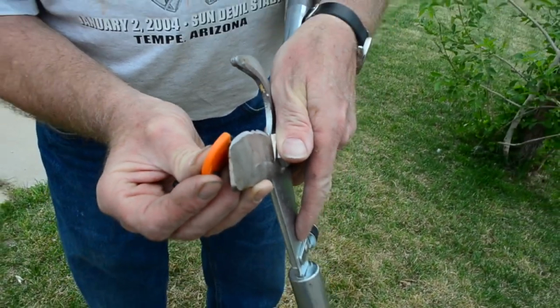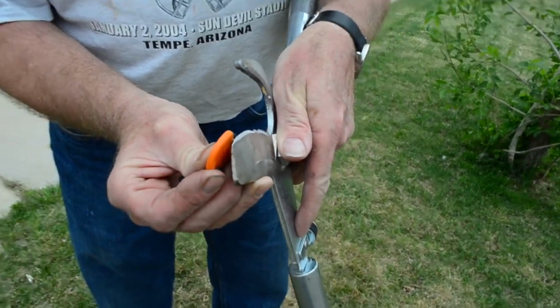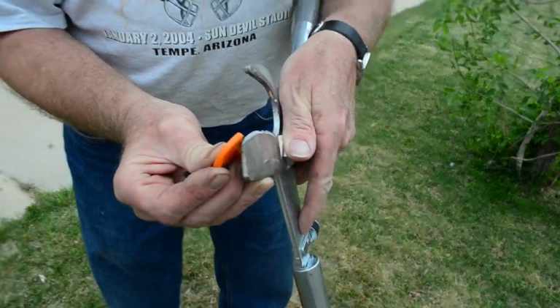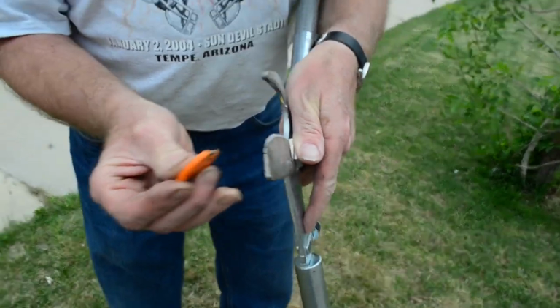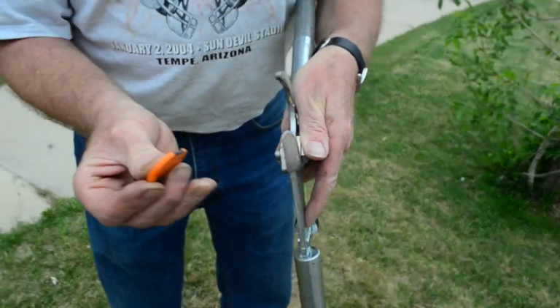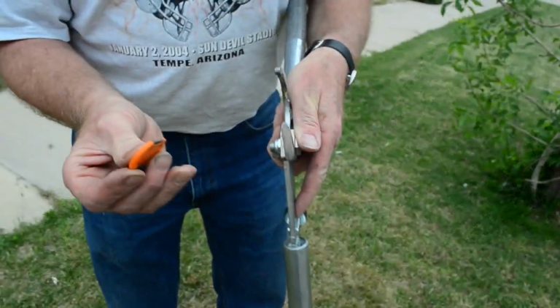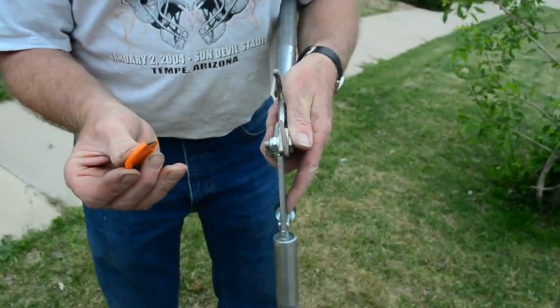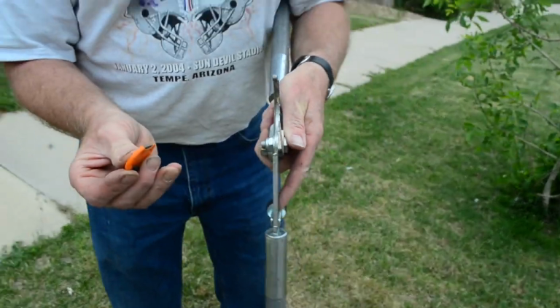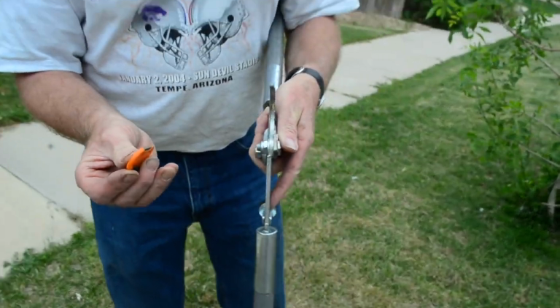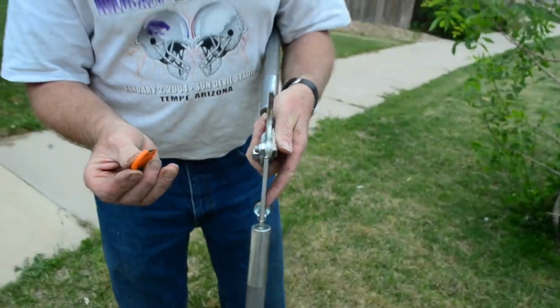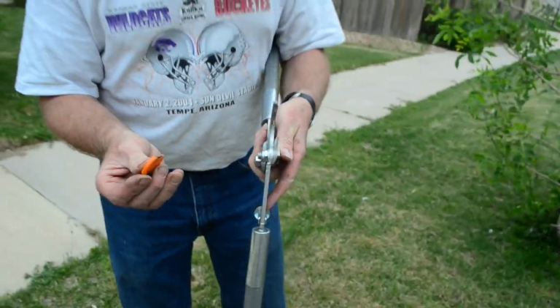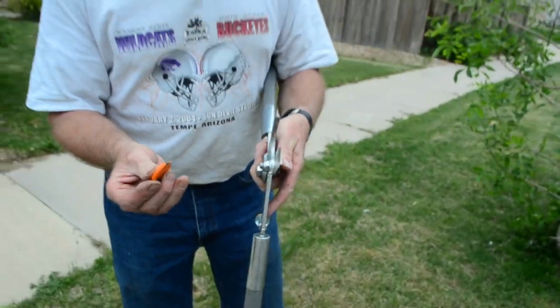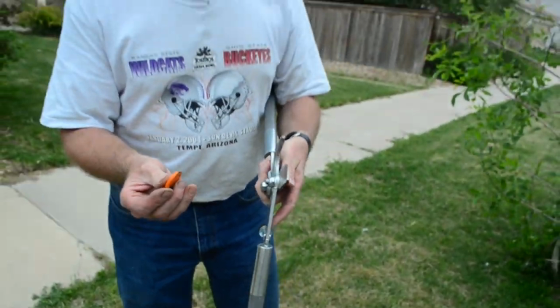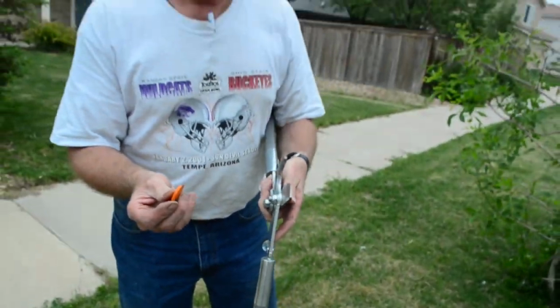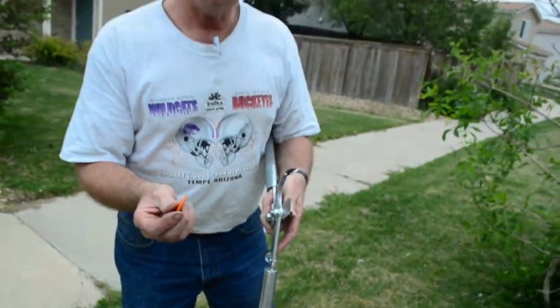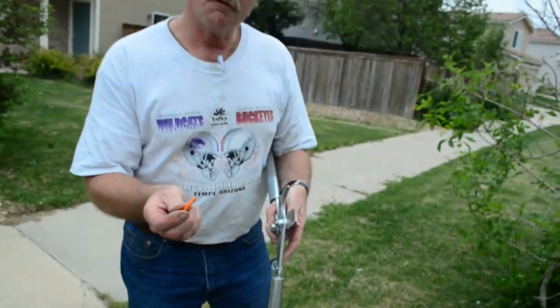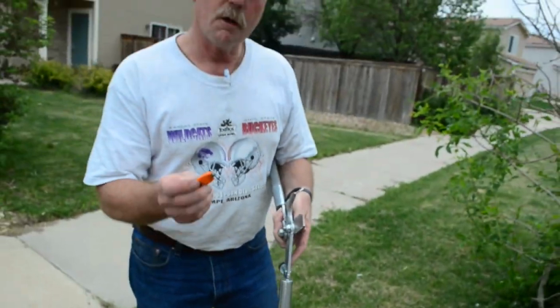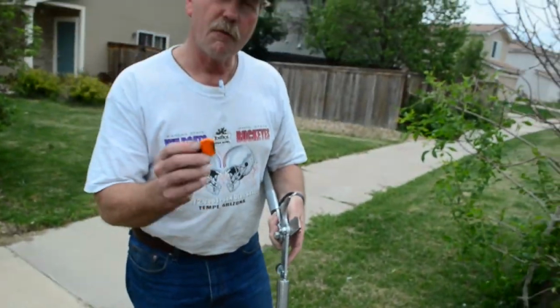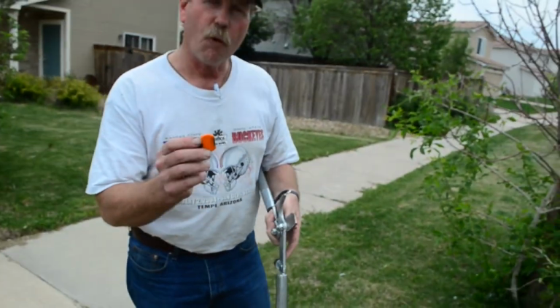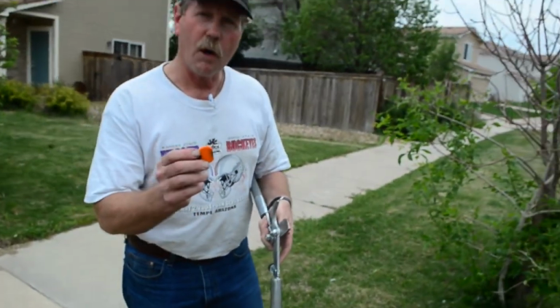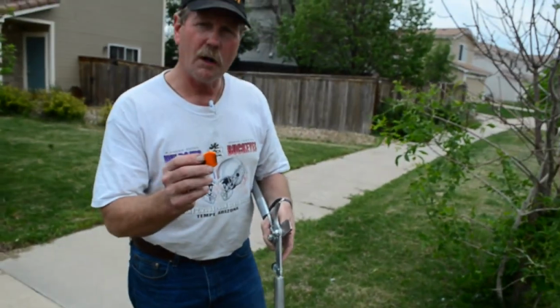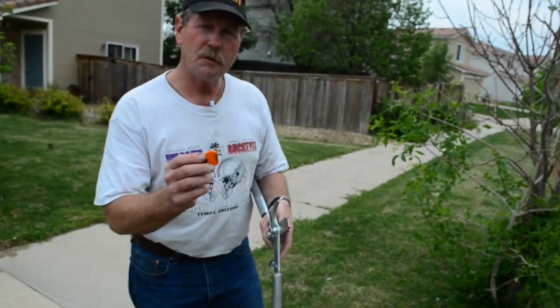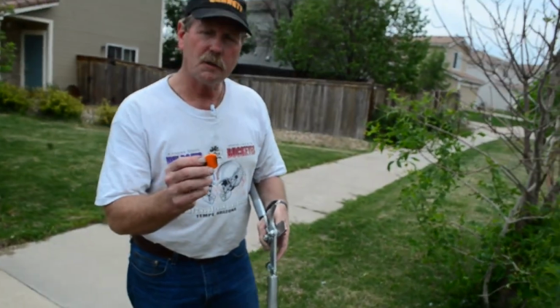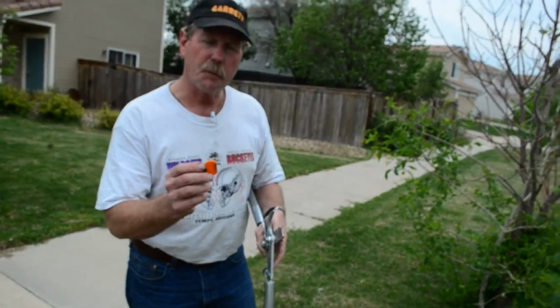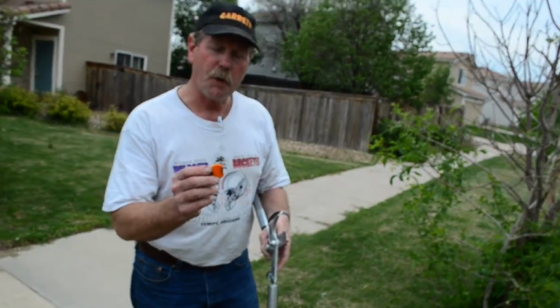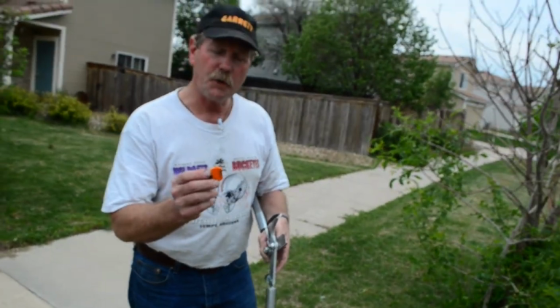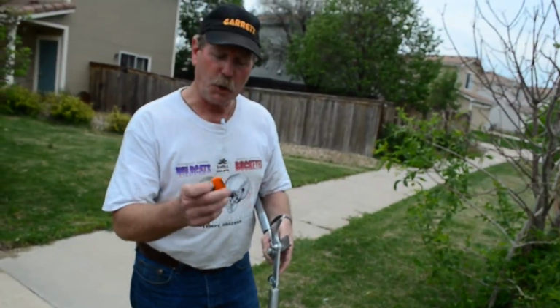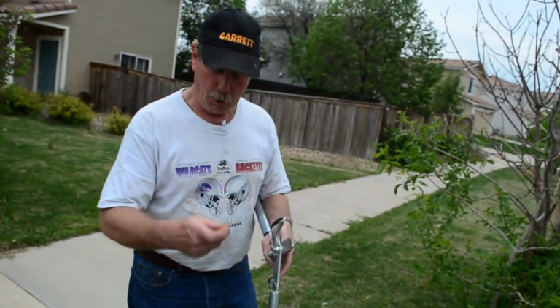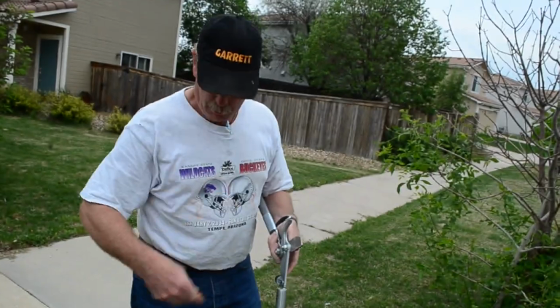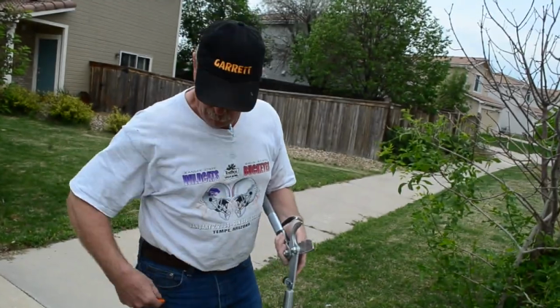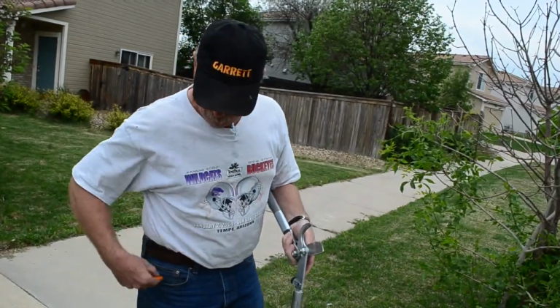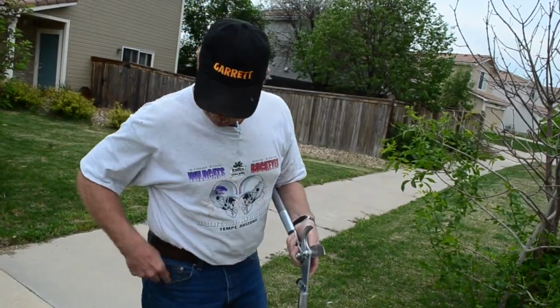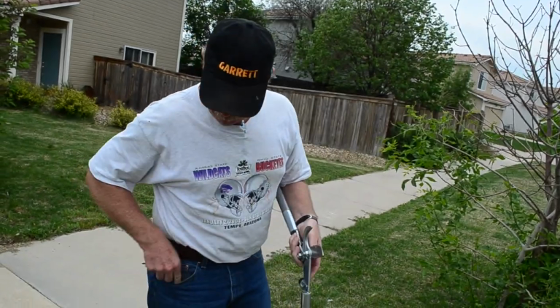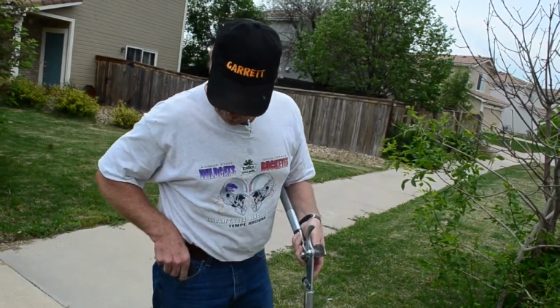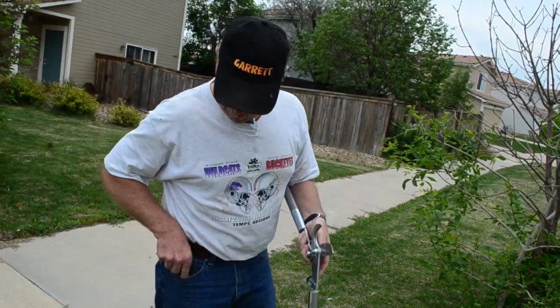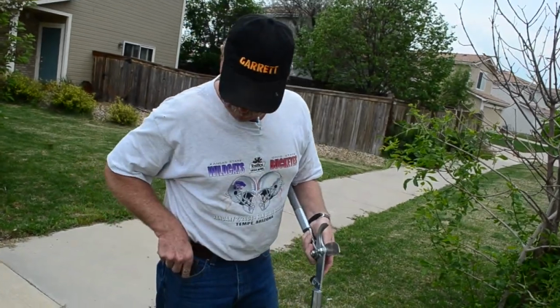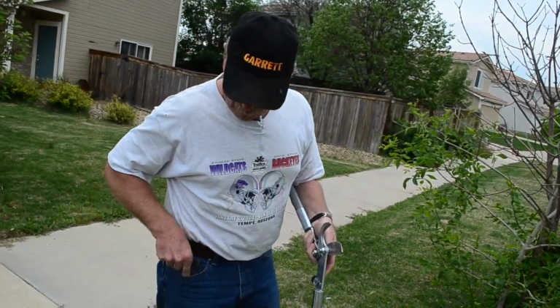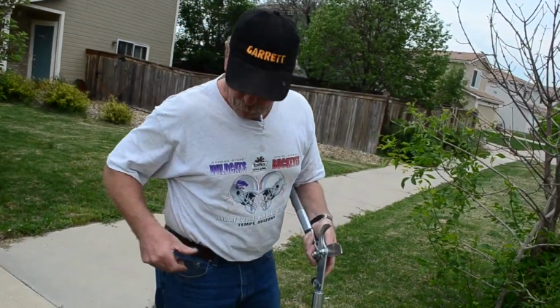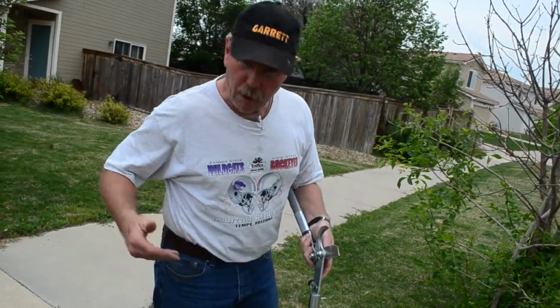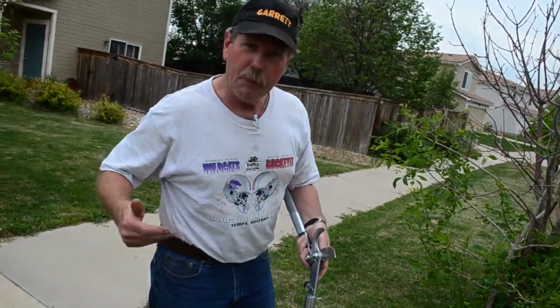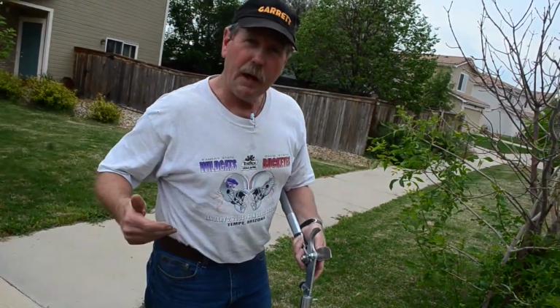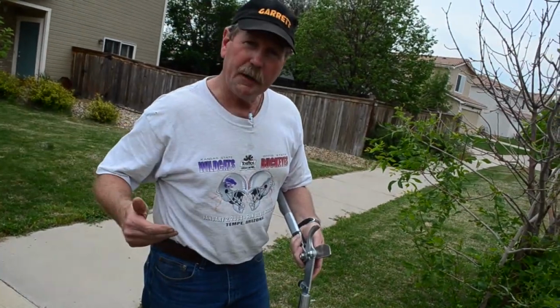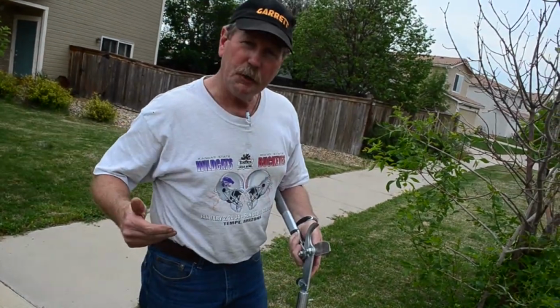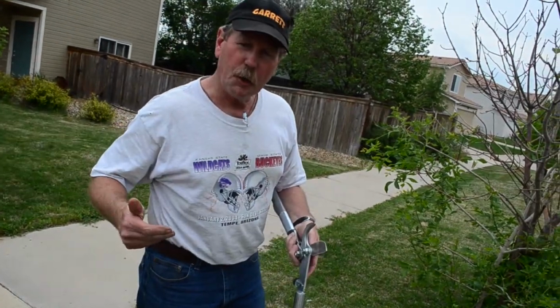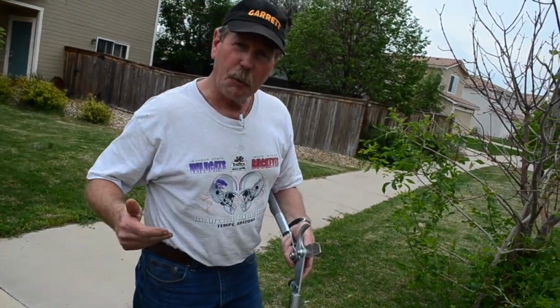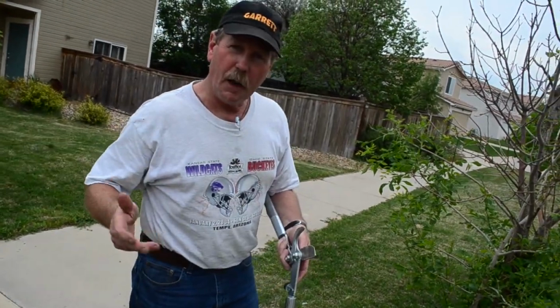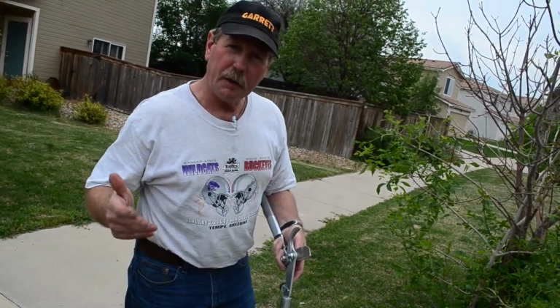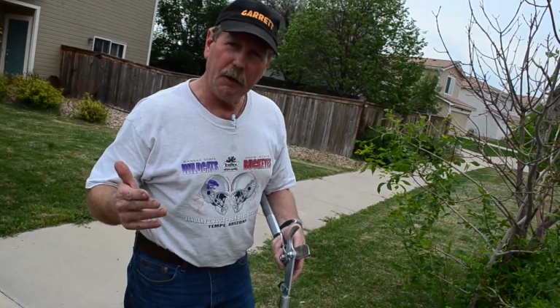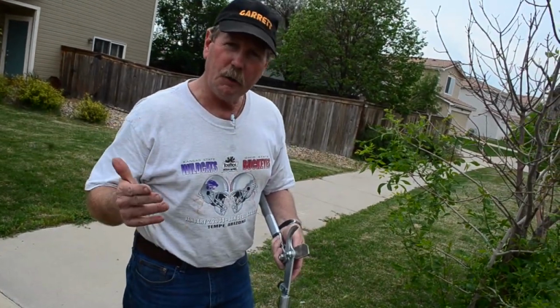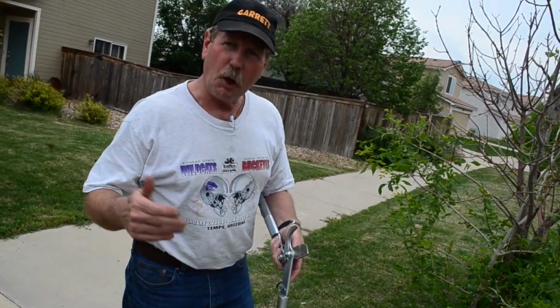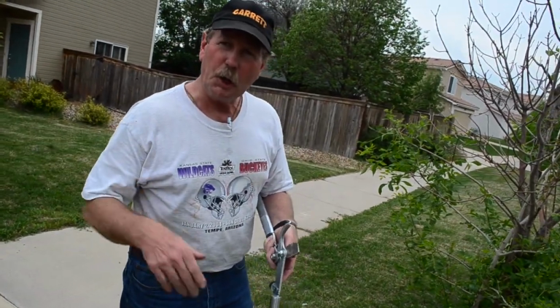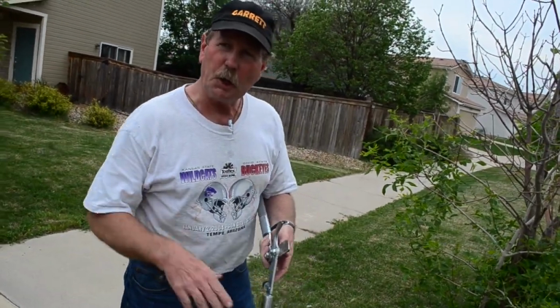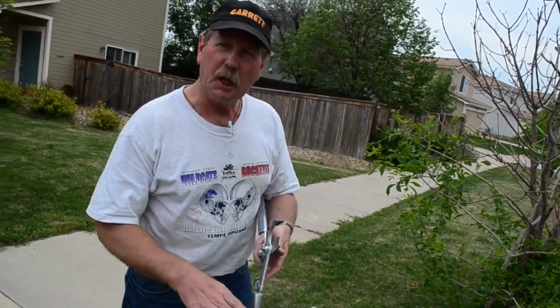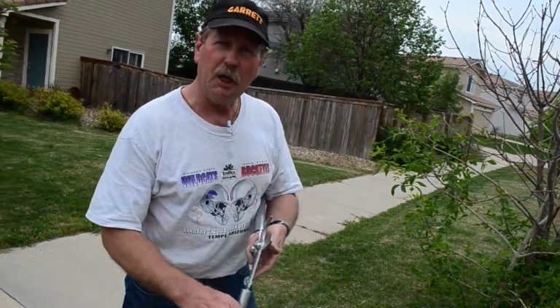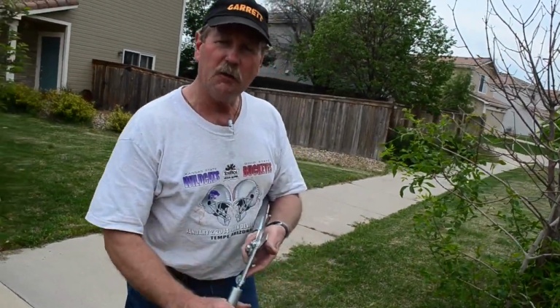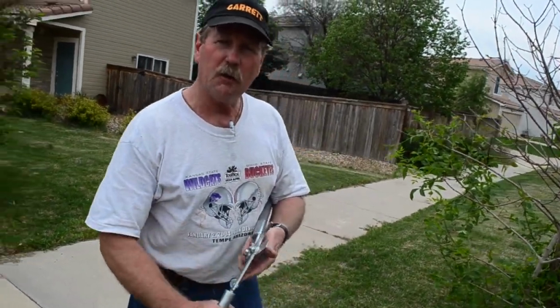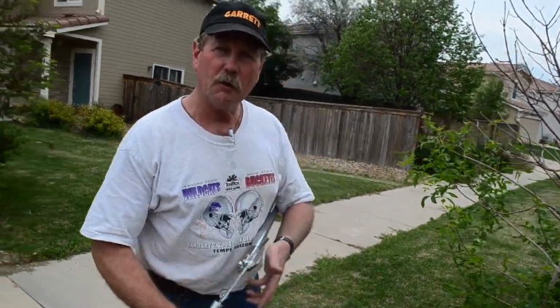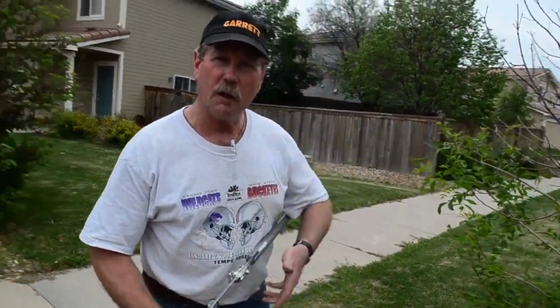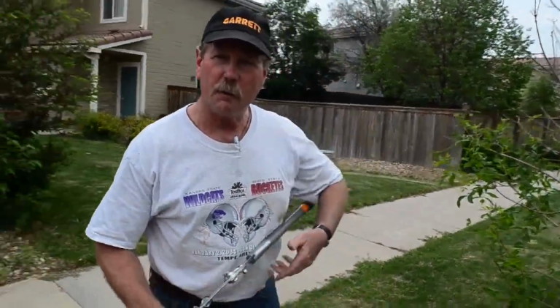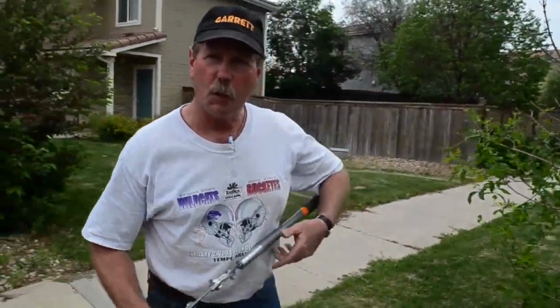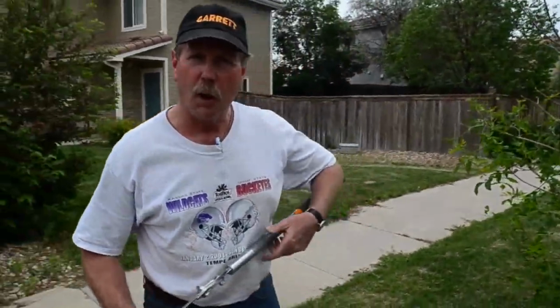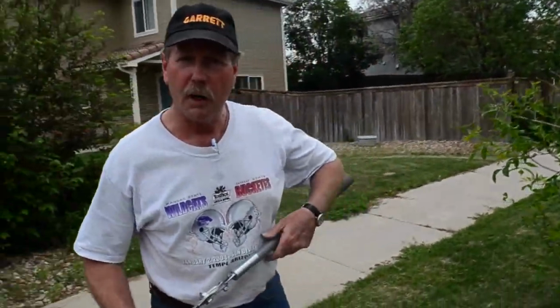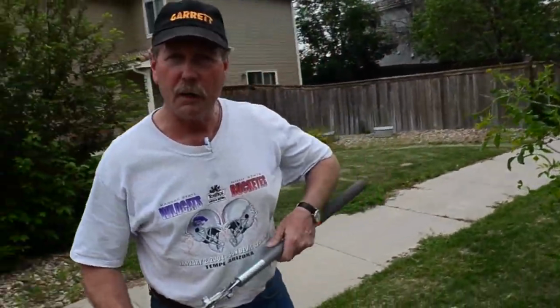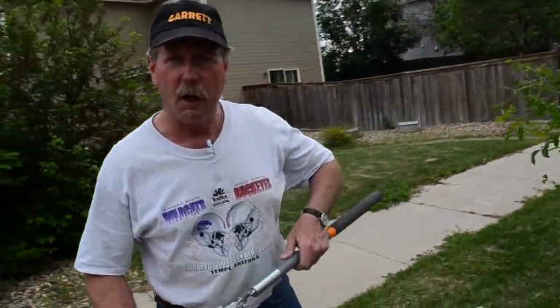You don't have to press very hard, three or four ounces of pressure. Put that little guy right back in your pocket — it's on your keys, goes everywhere I go.